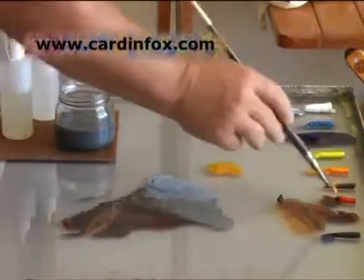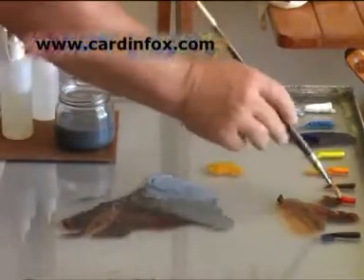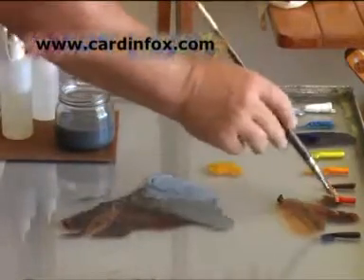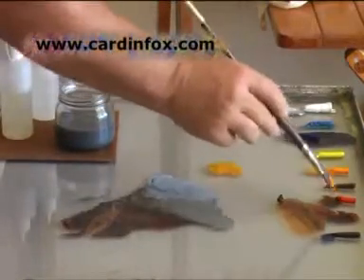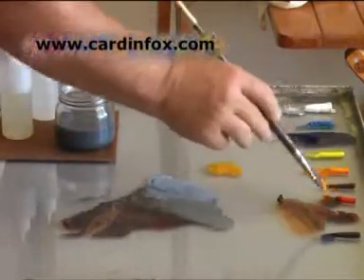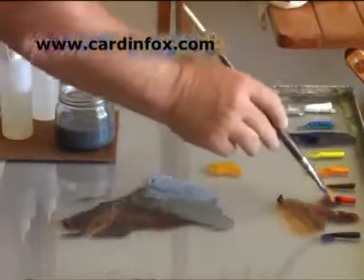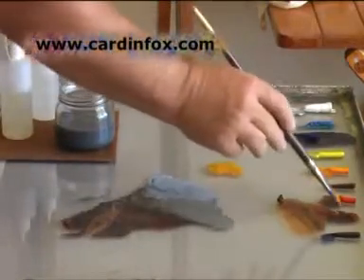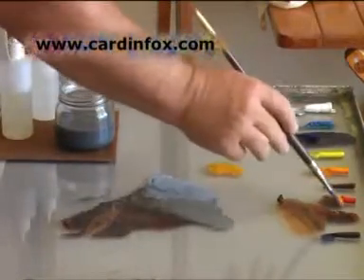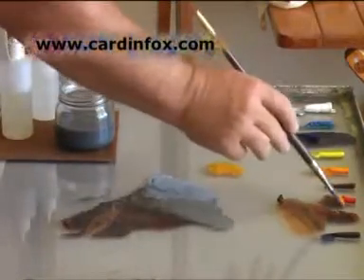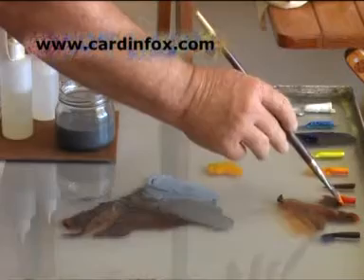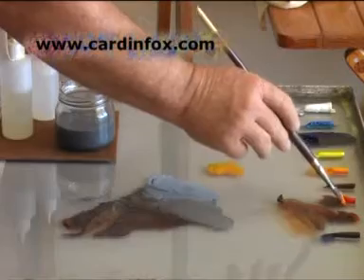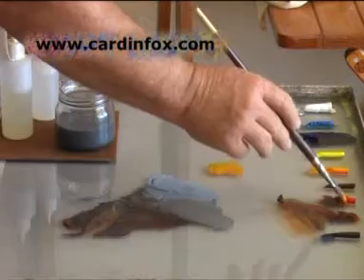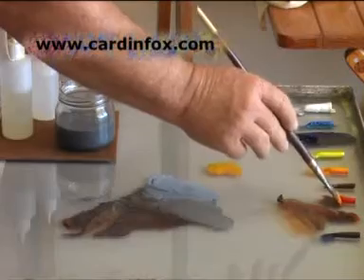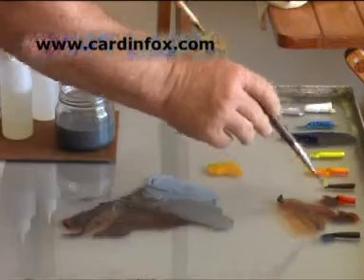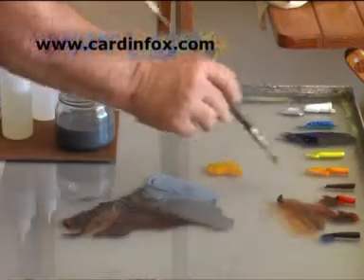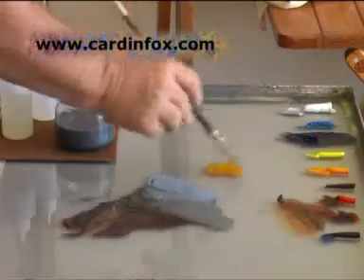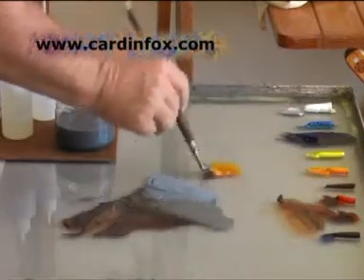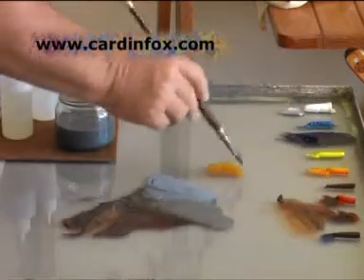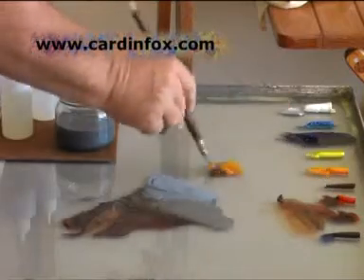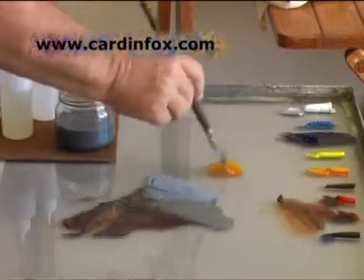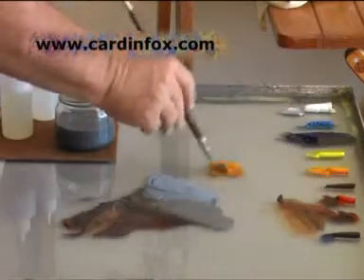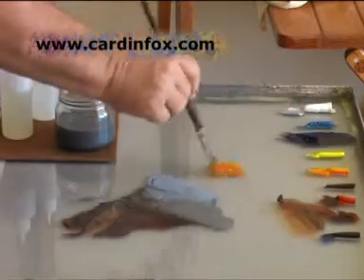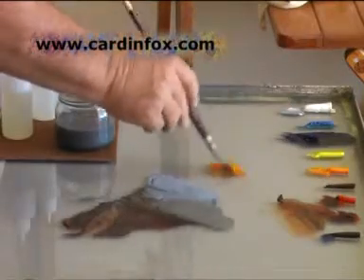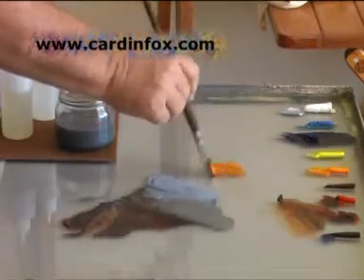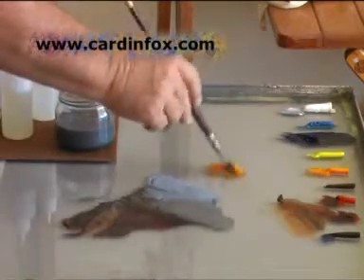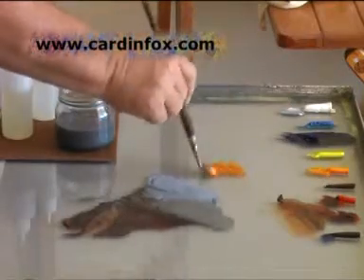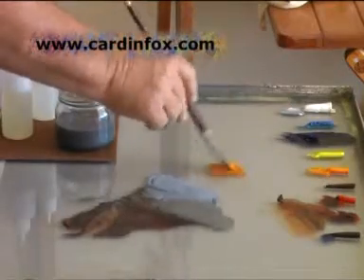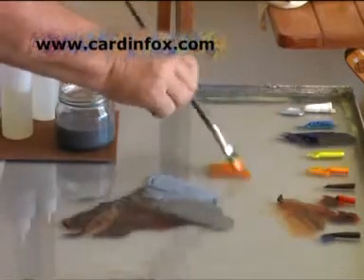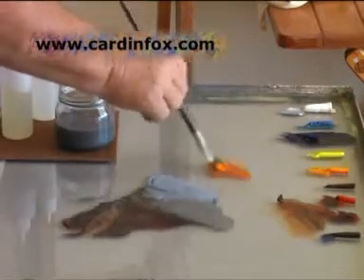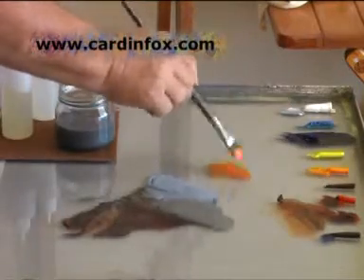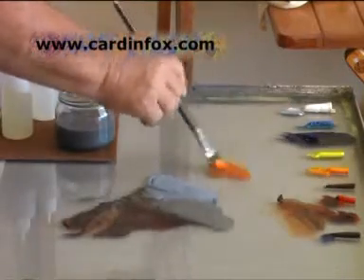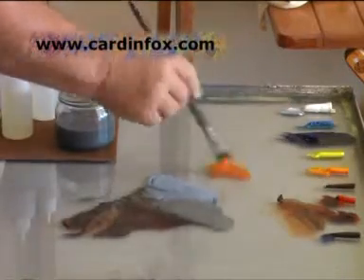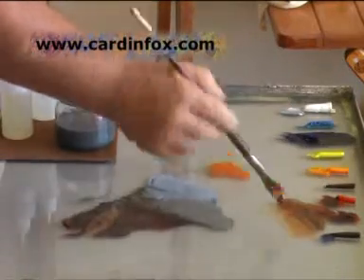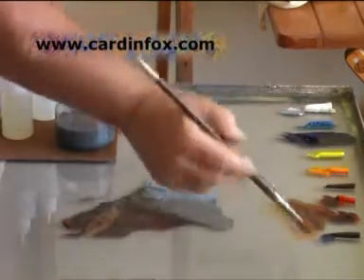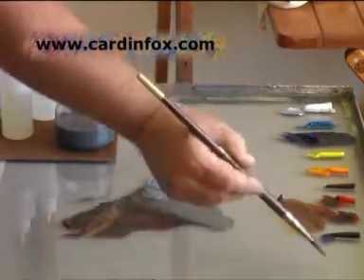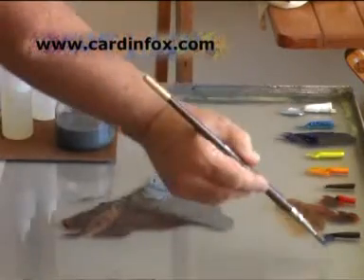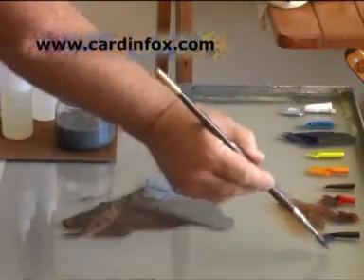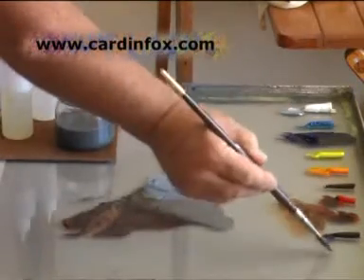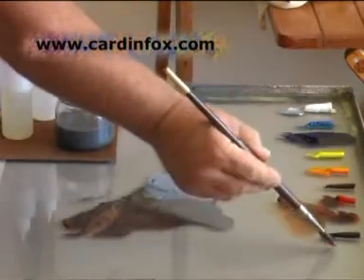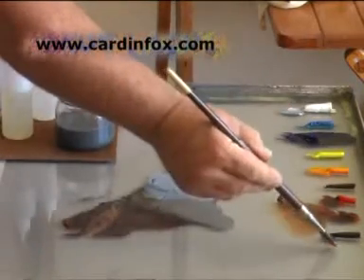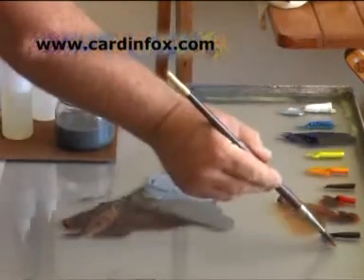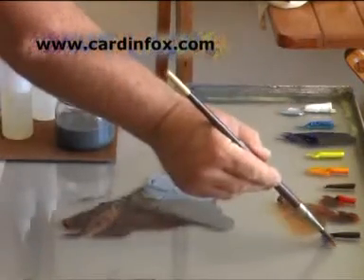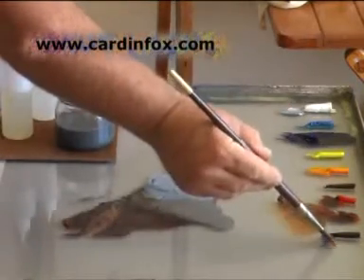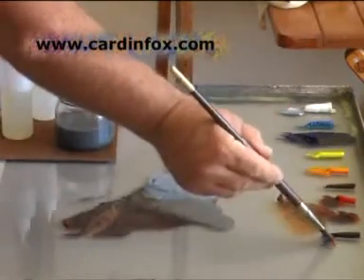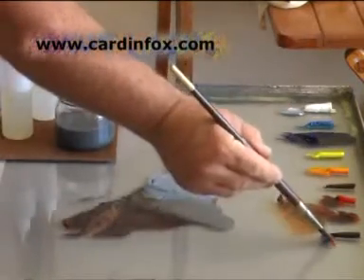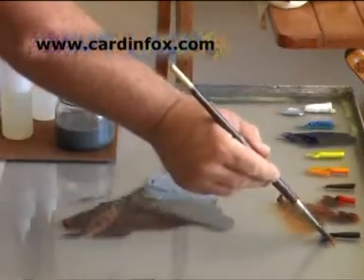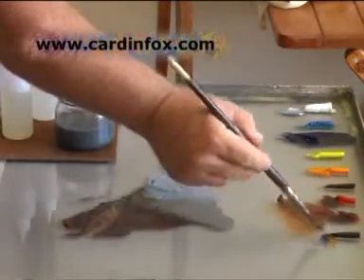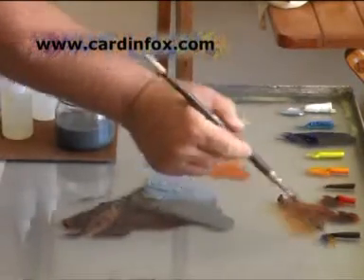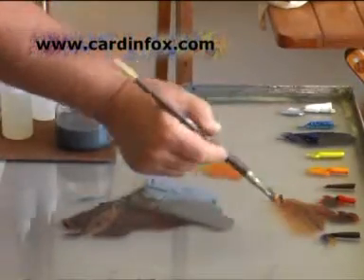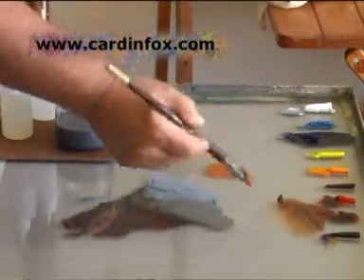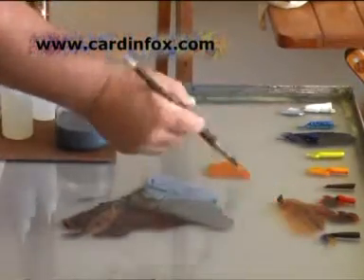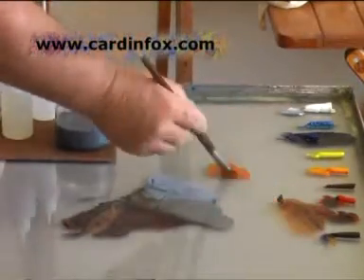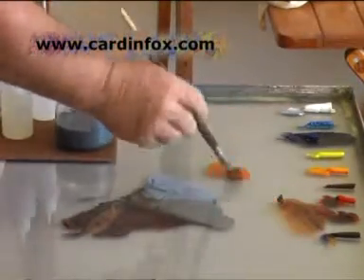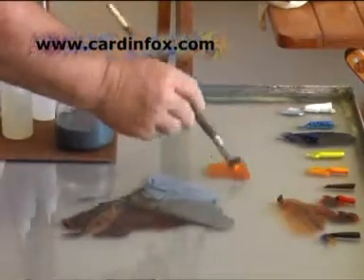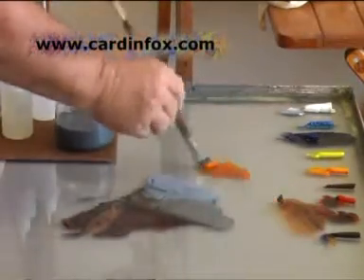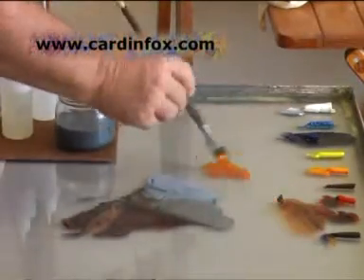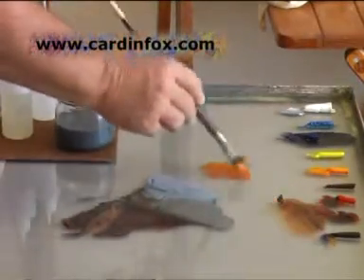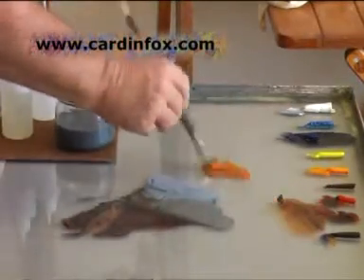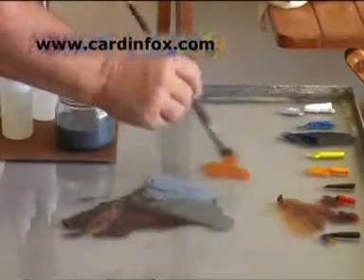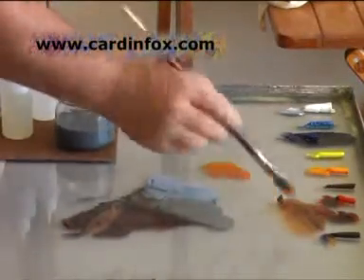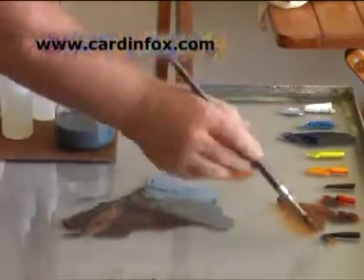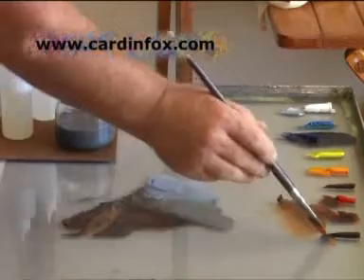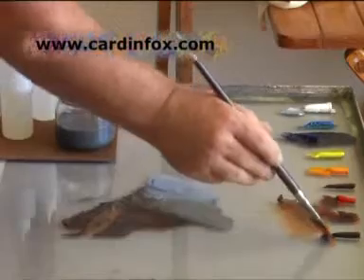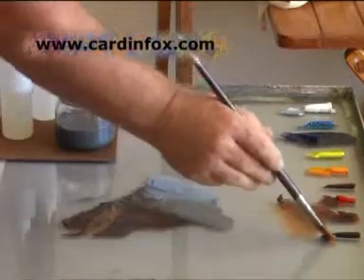Turning the canvas, the palette used, the drawing, the blocking in, and the mixing of colours are all explained and demonstrated by Carden.